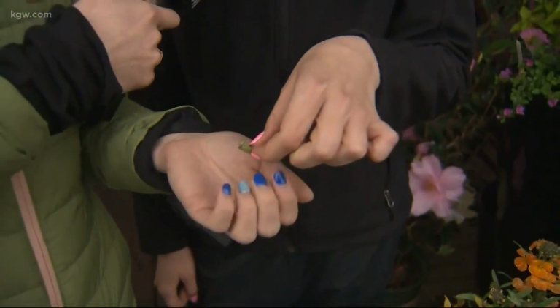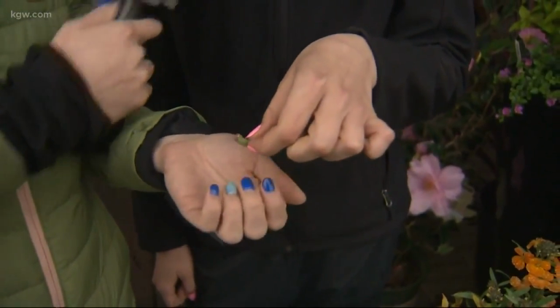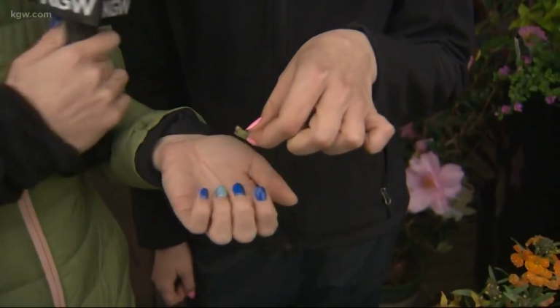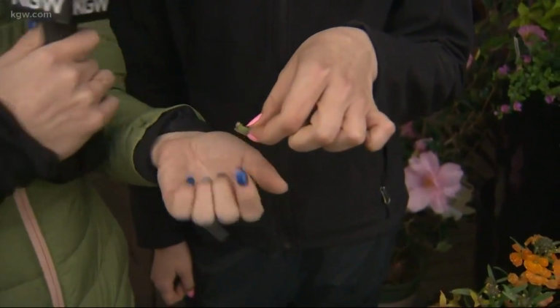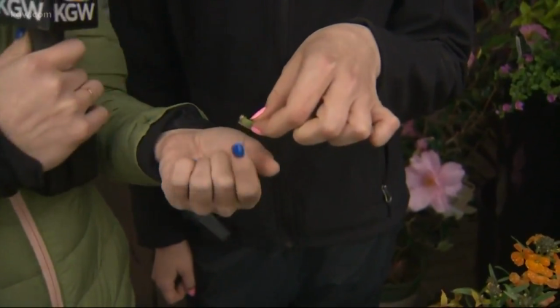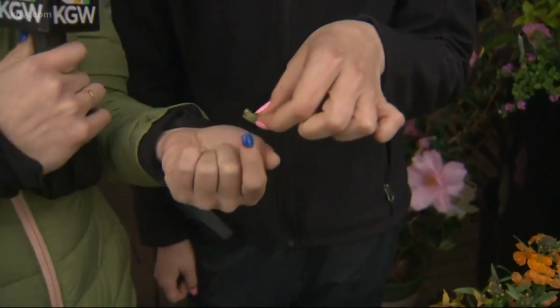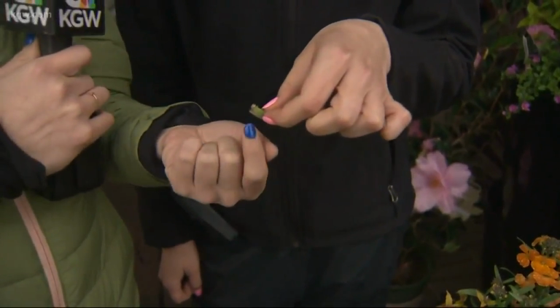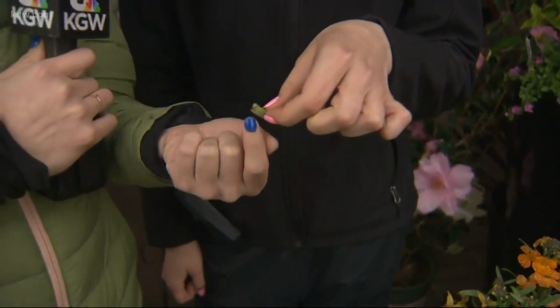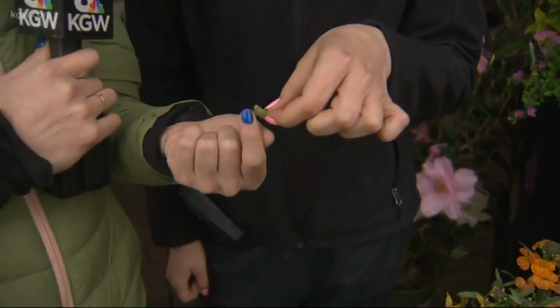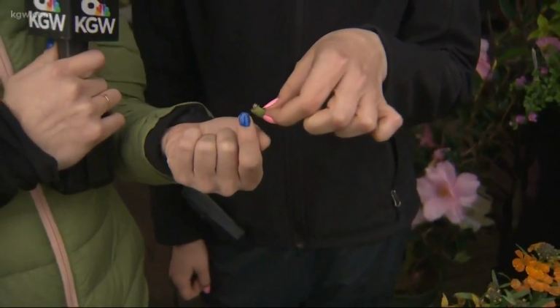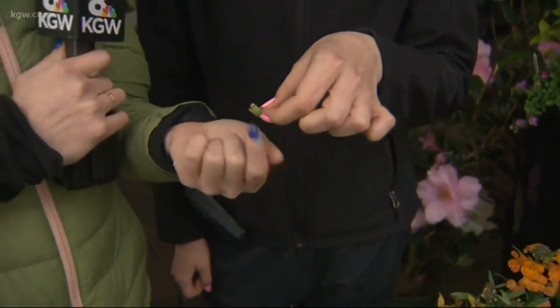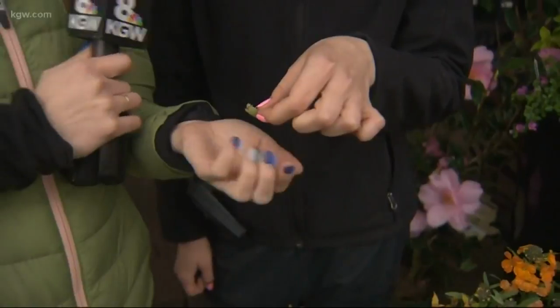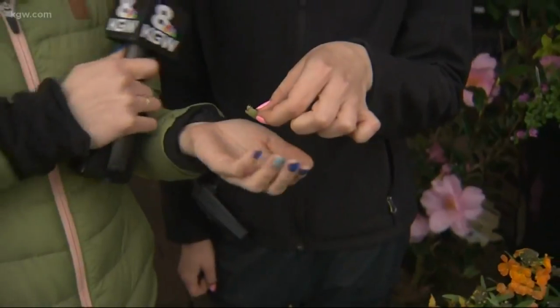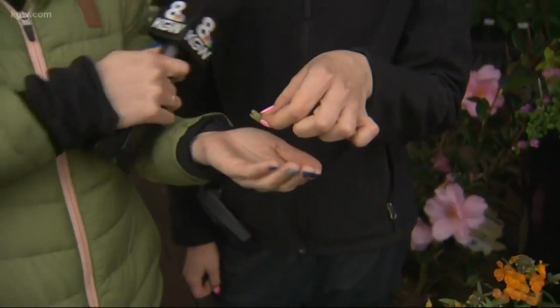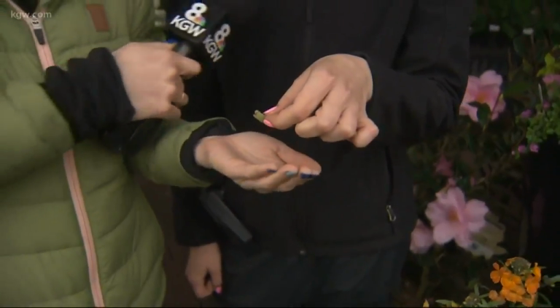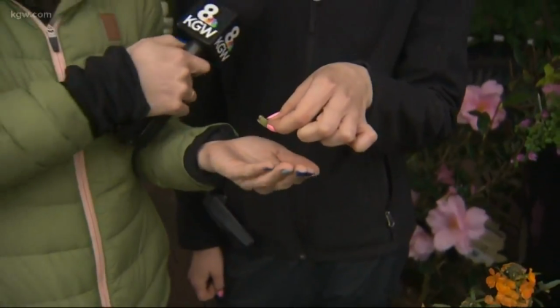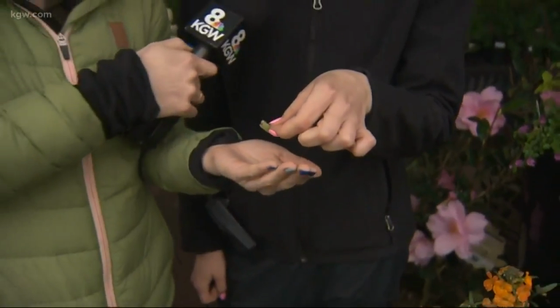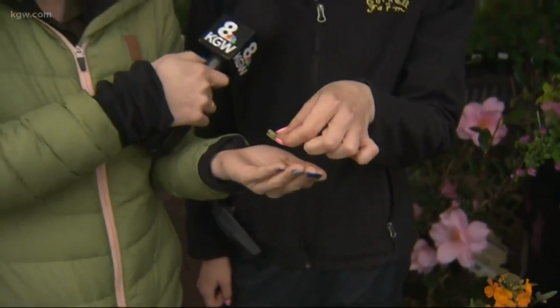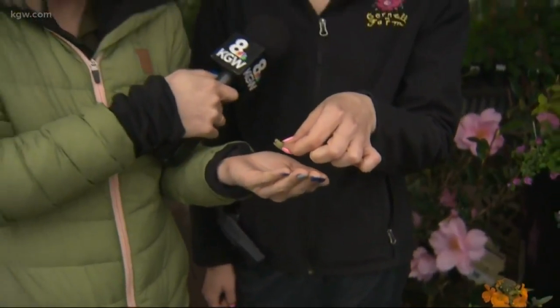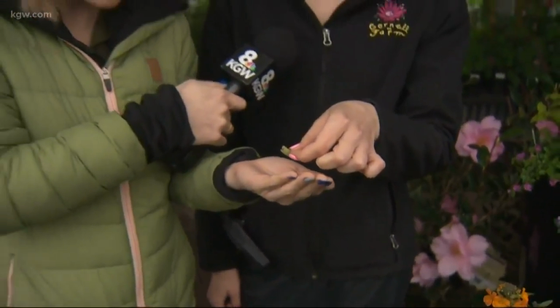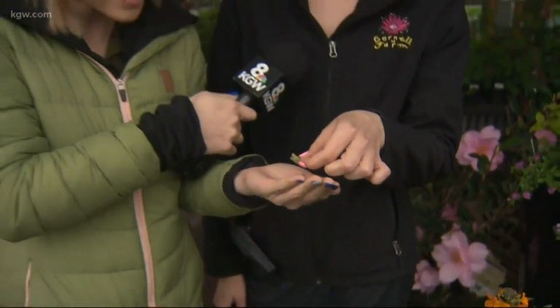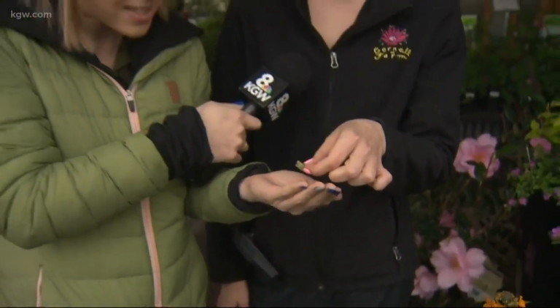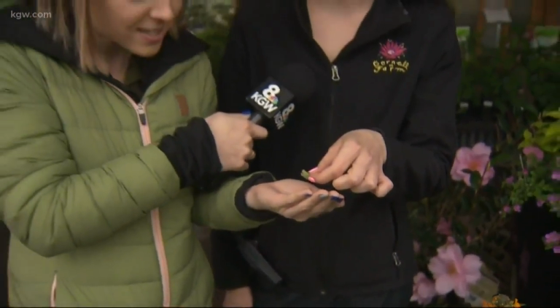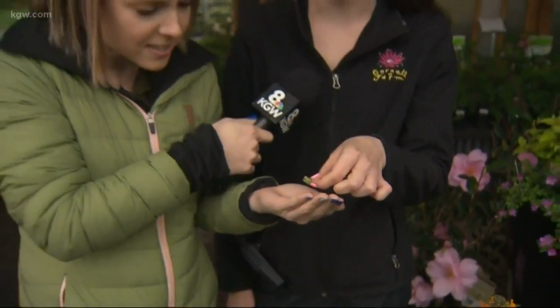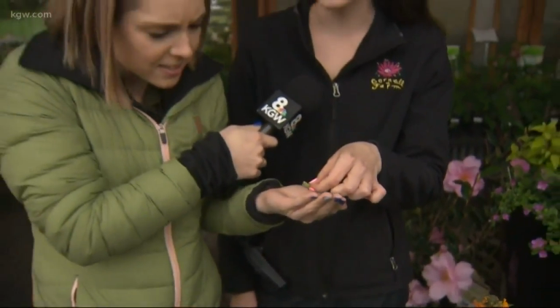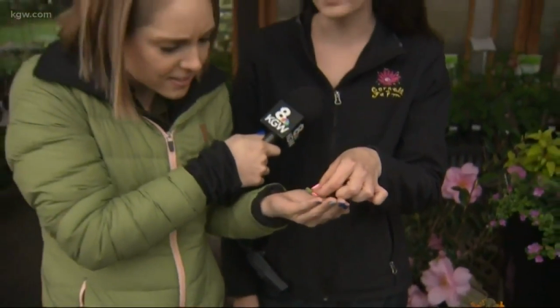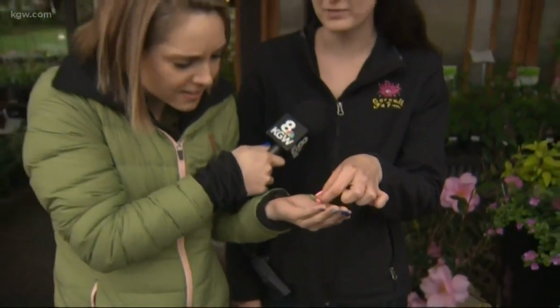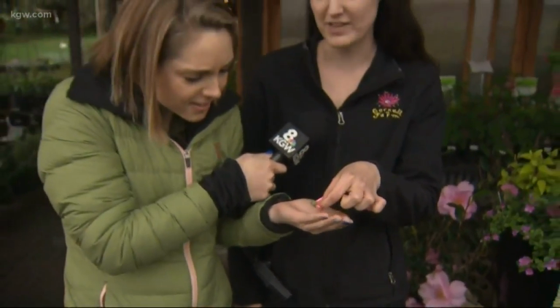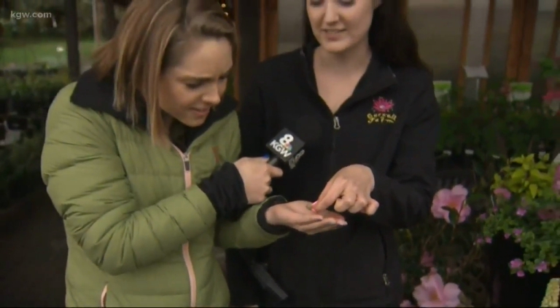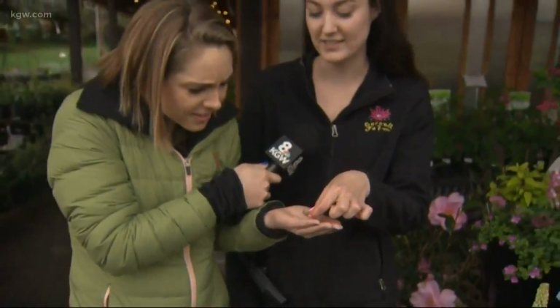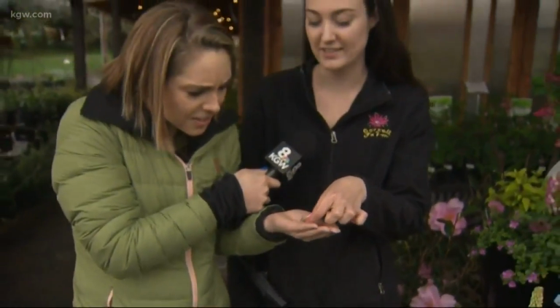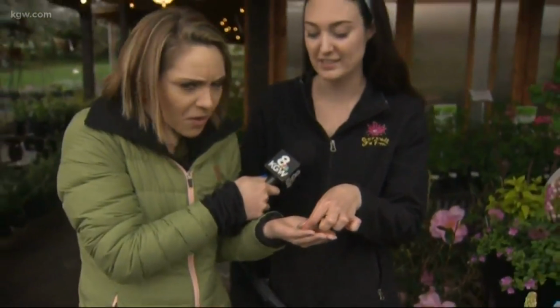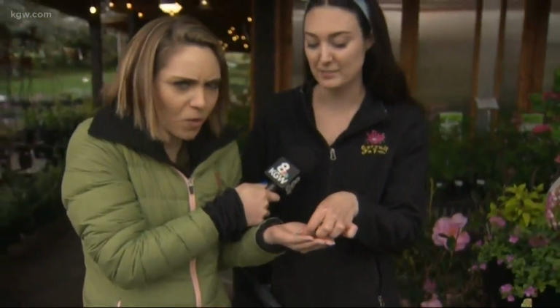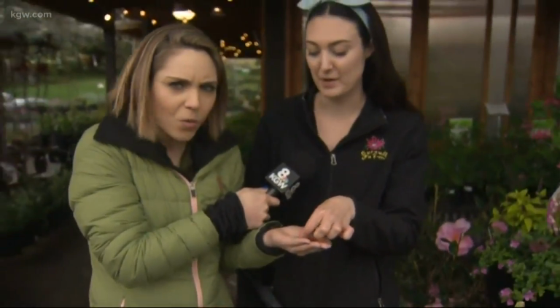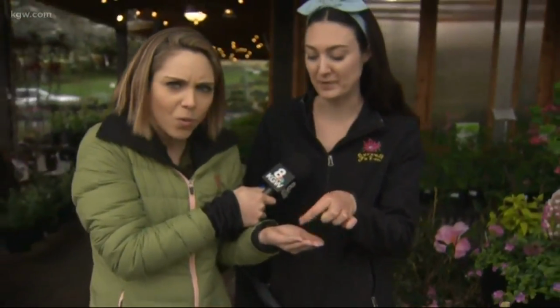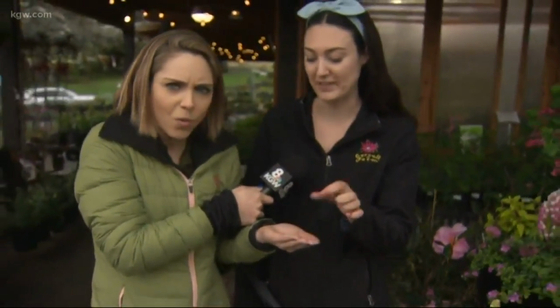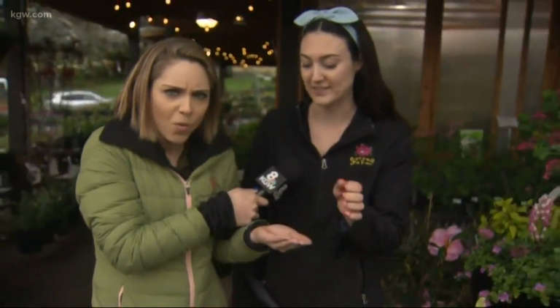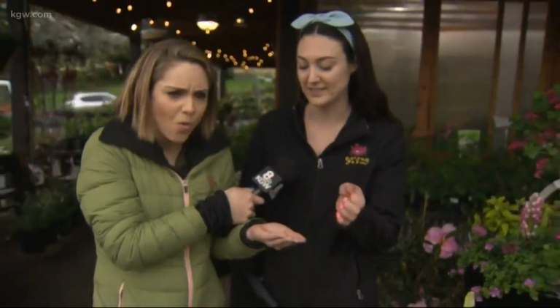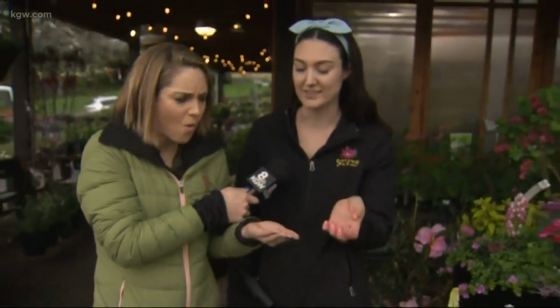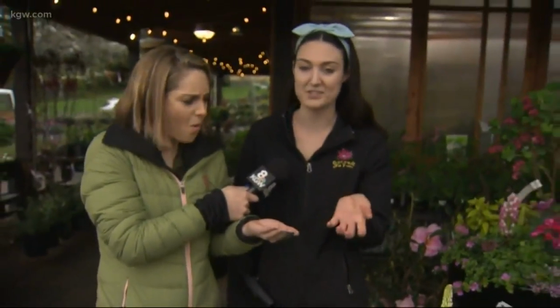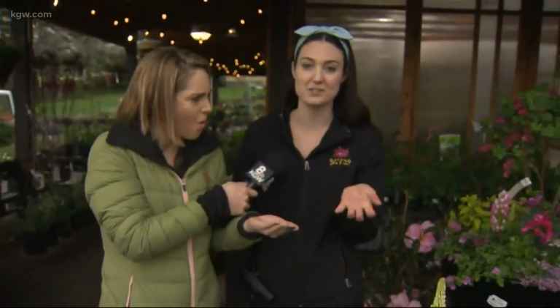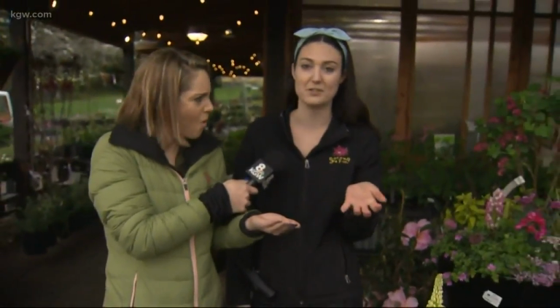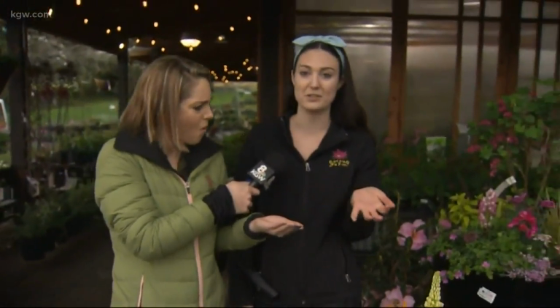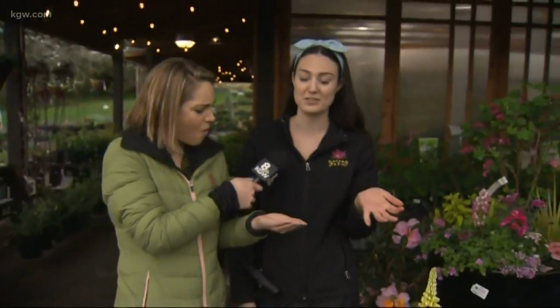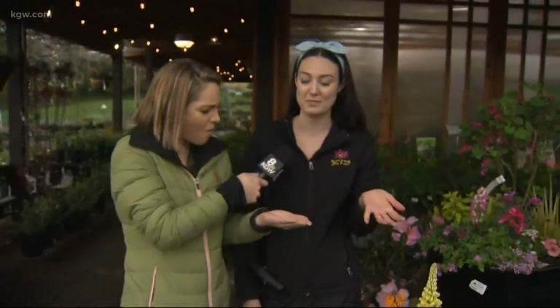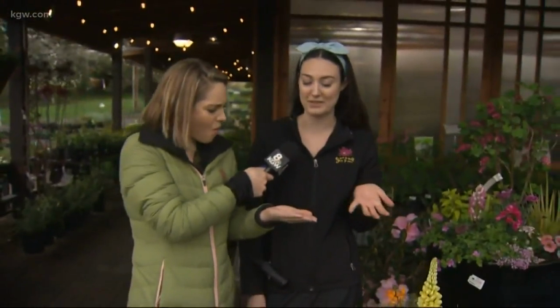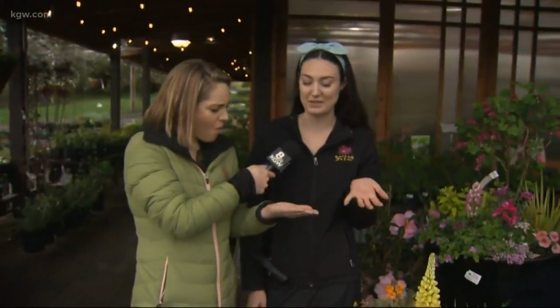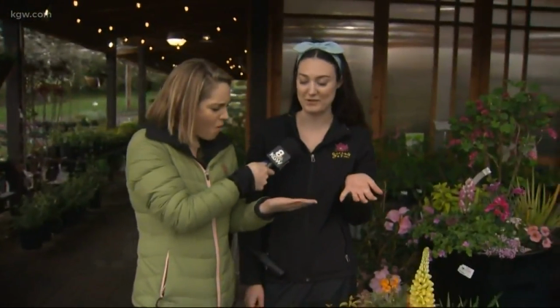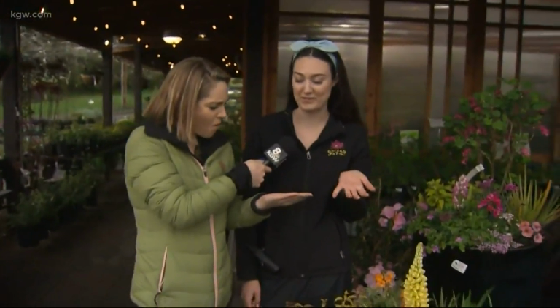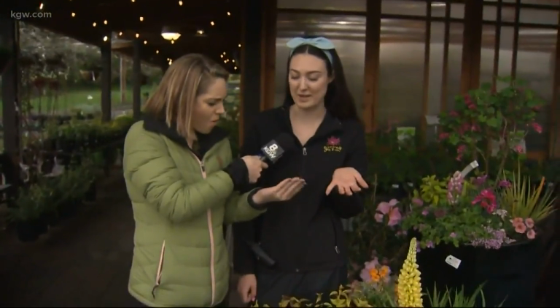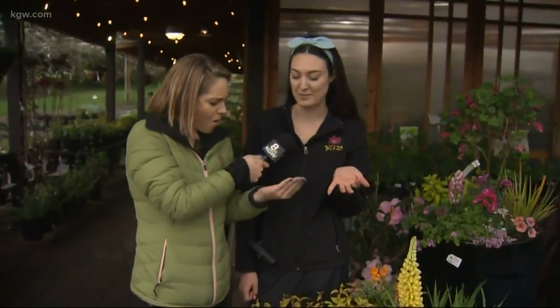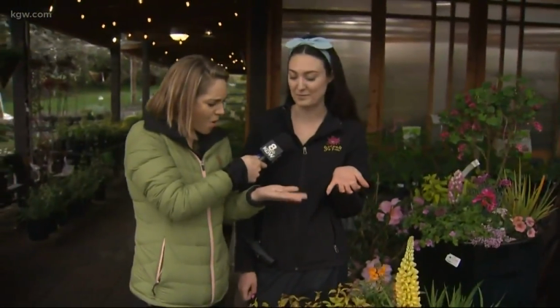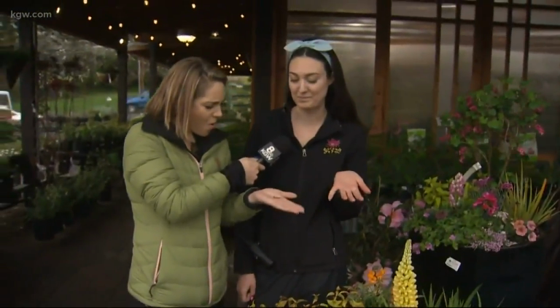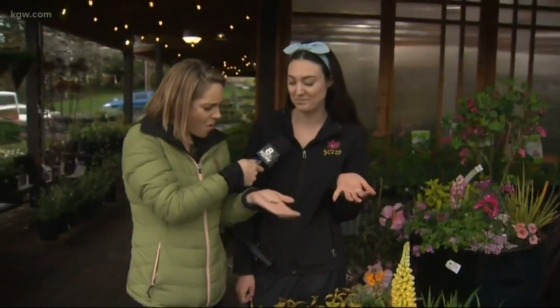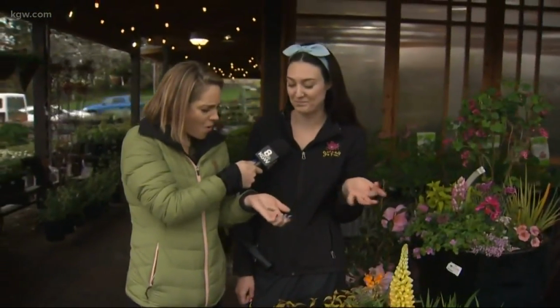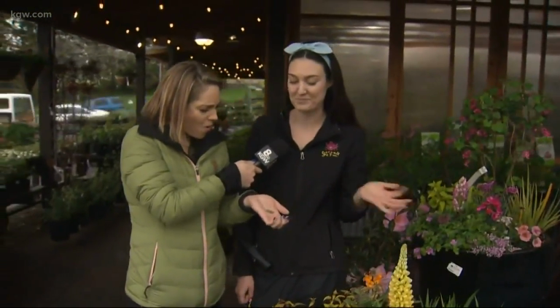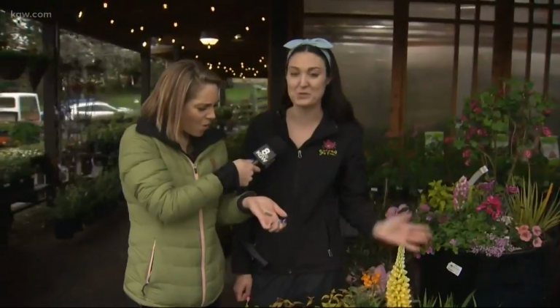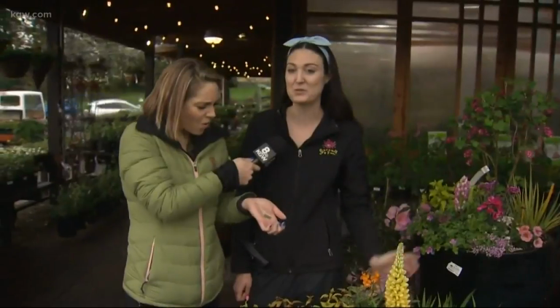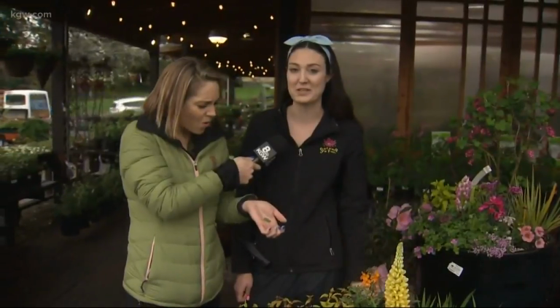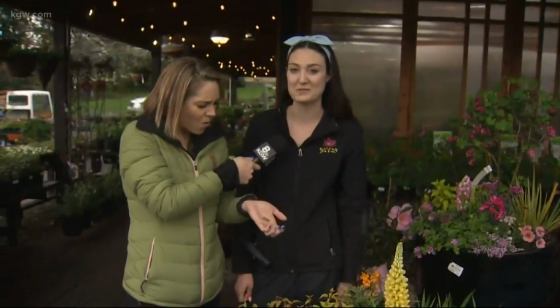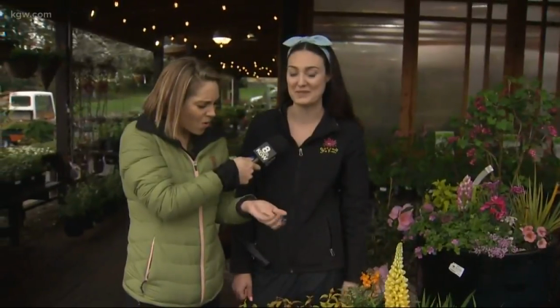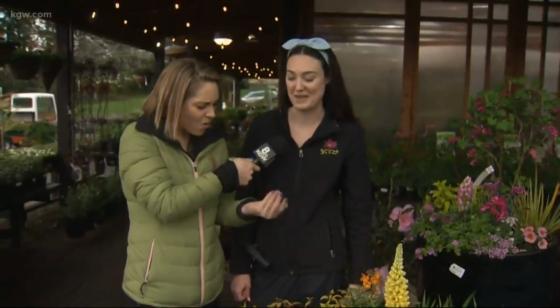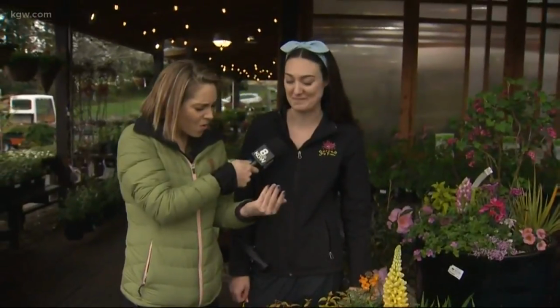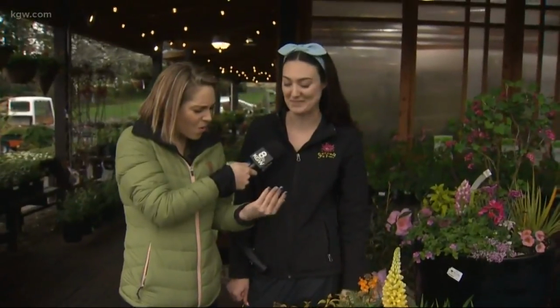Those little white things — are those the roots? They are, yeah. So that's one of the fascinating things about plants: you learn something new every time you do things with them.